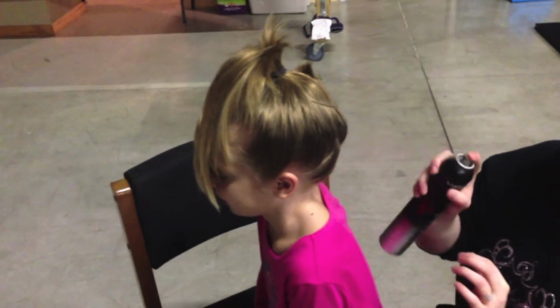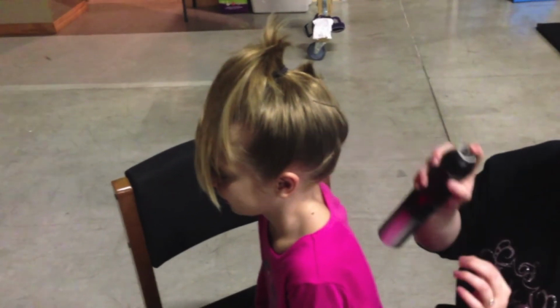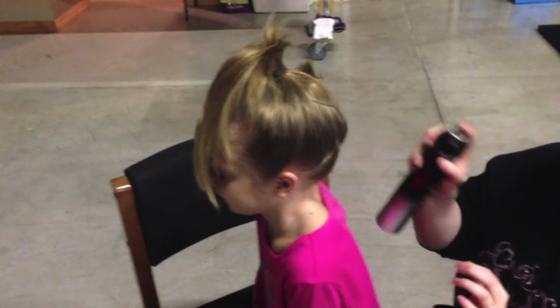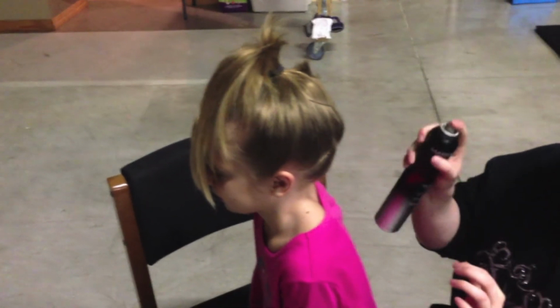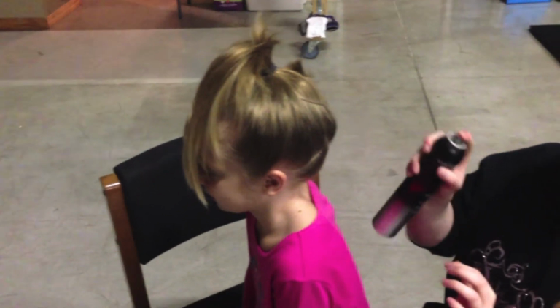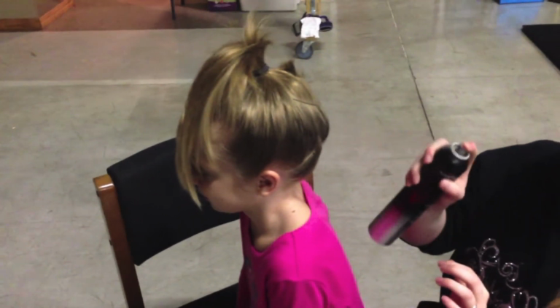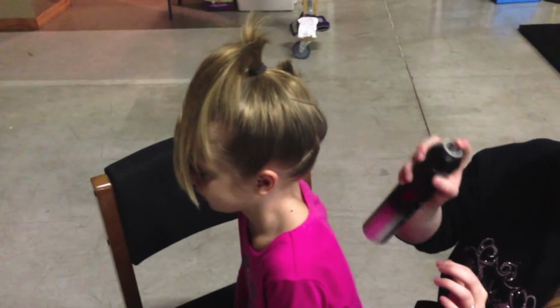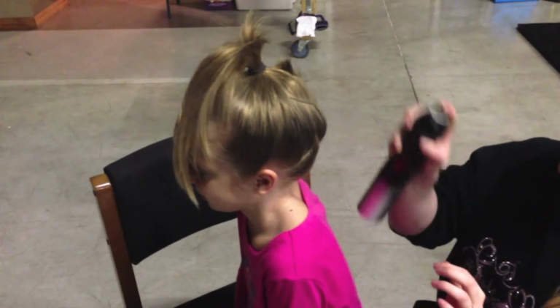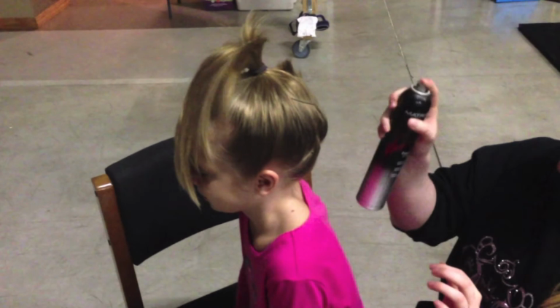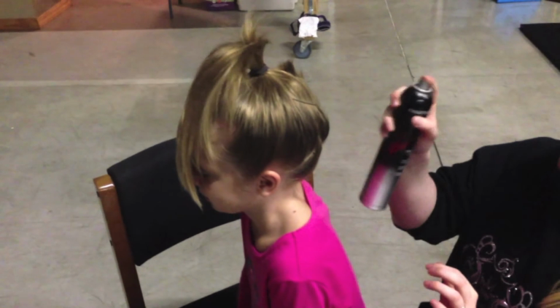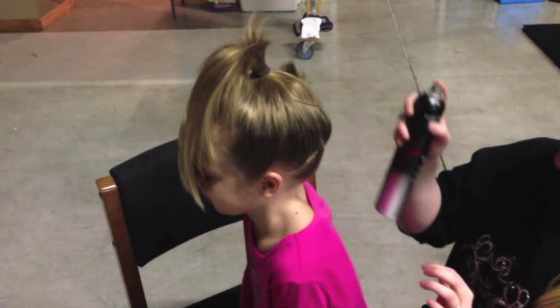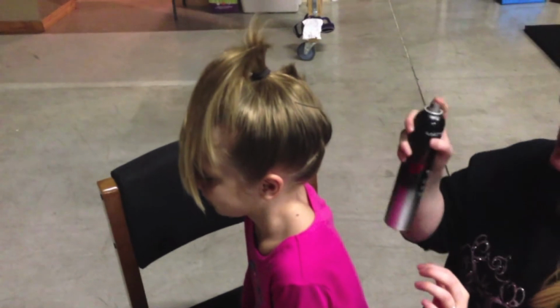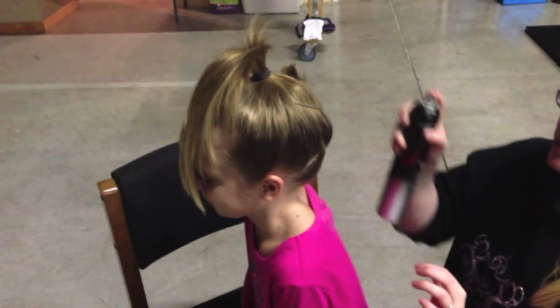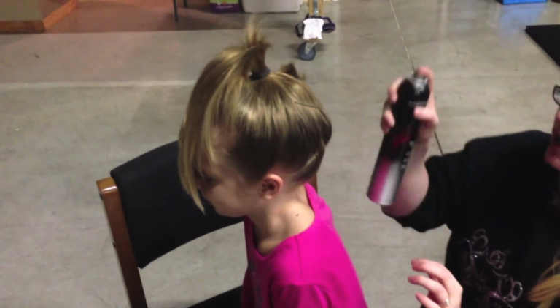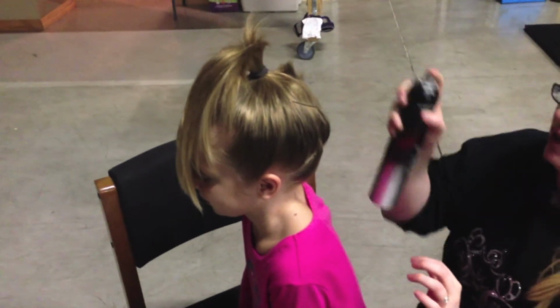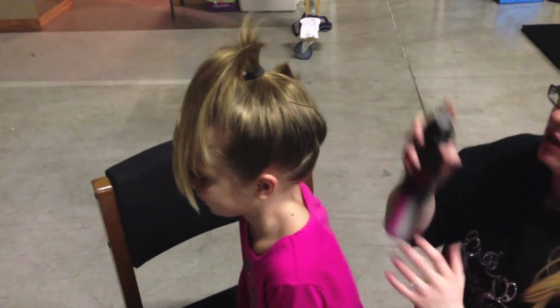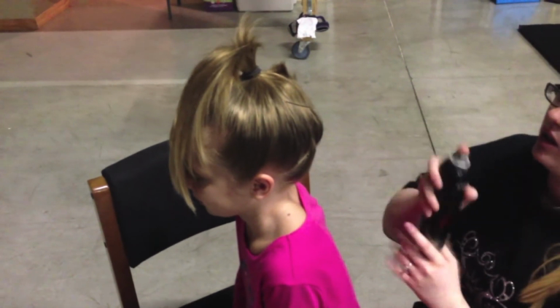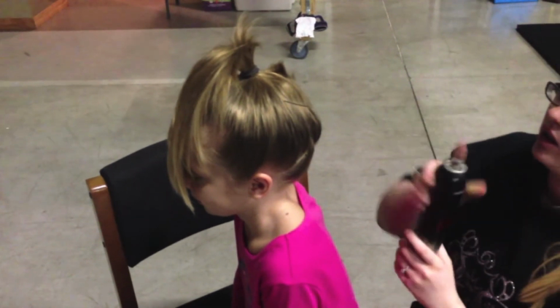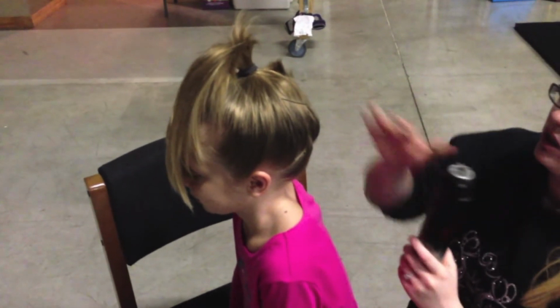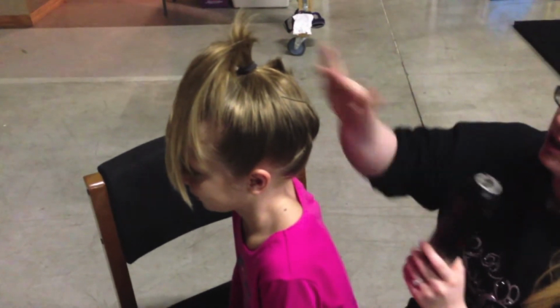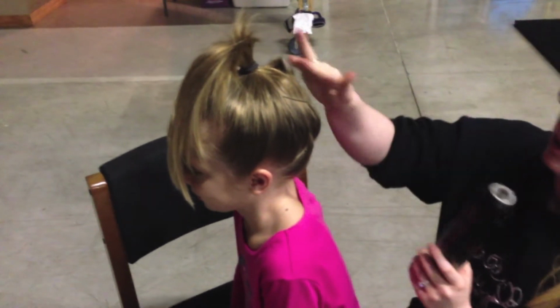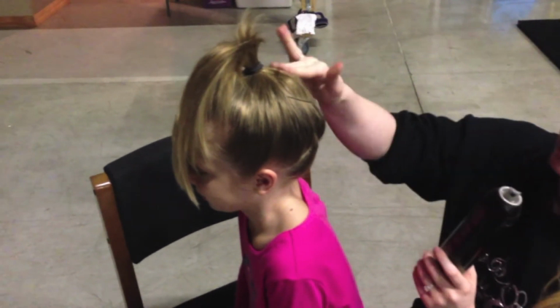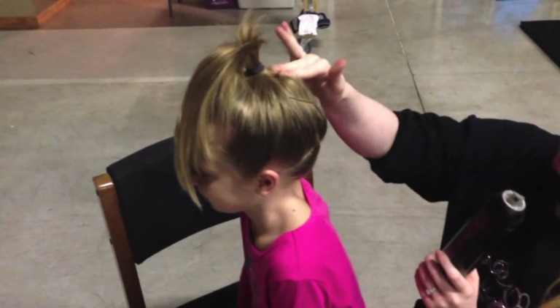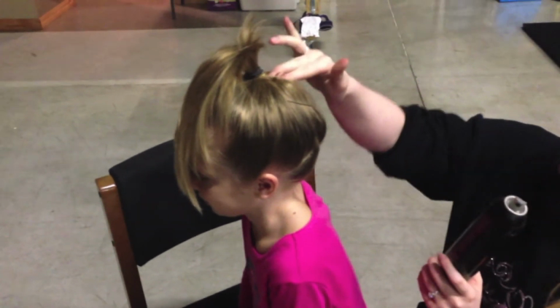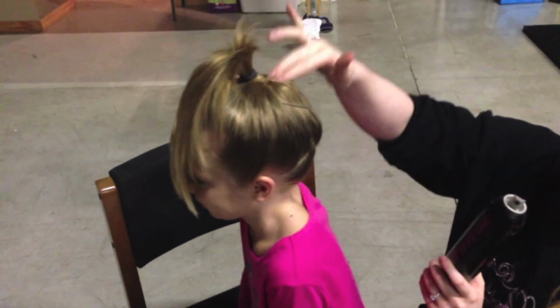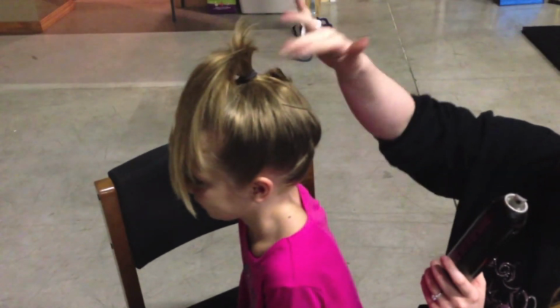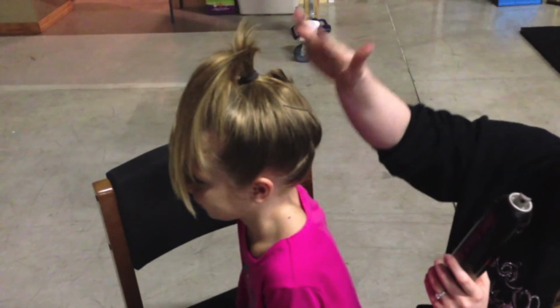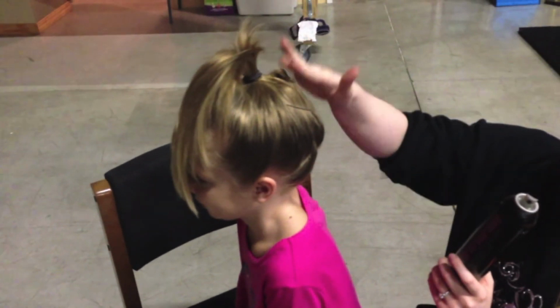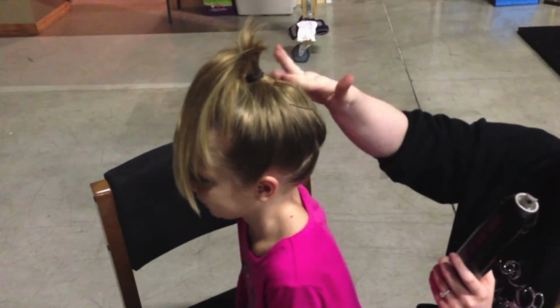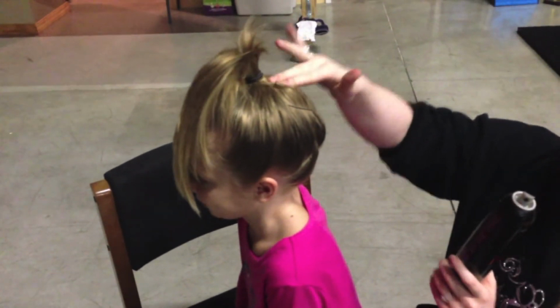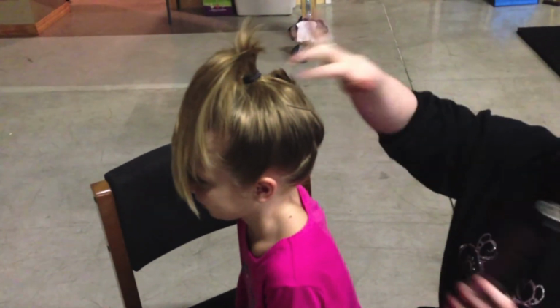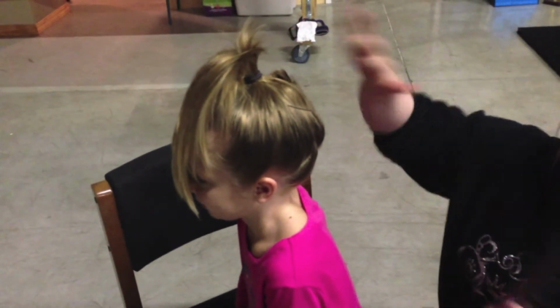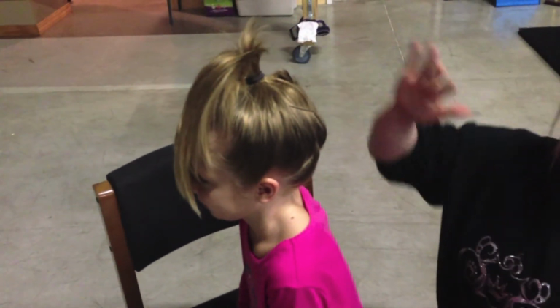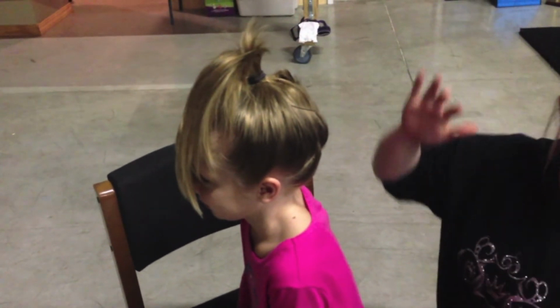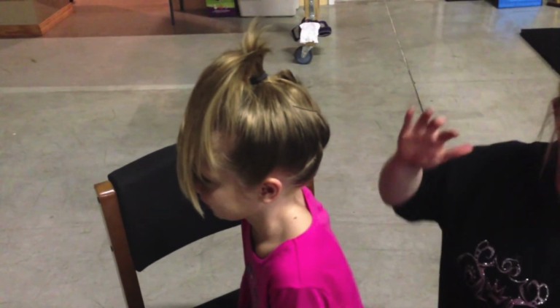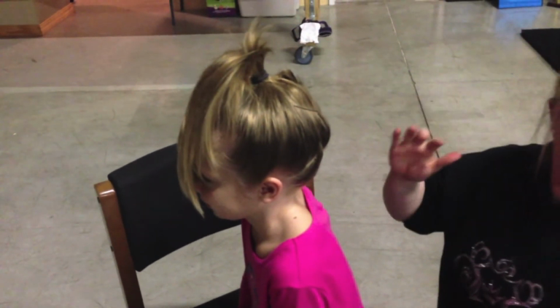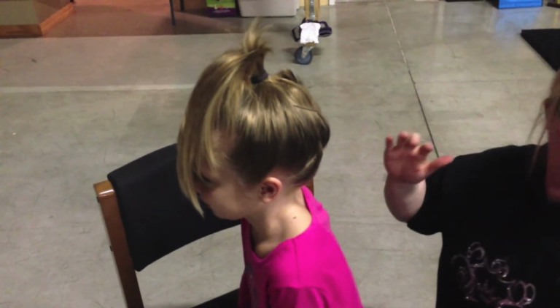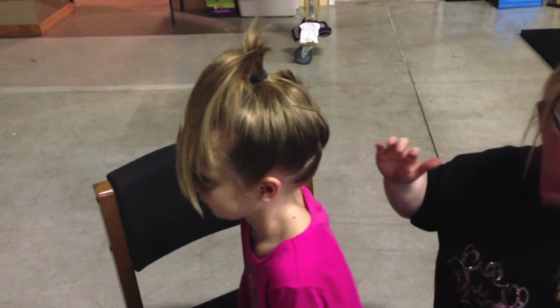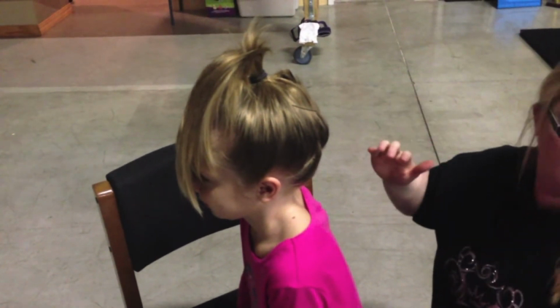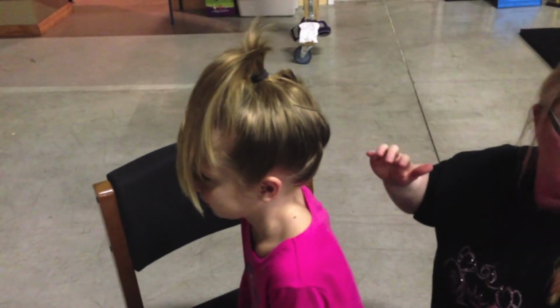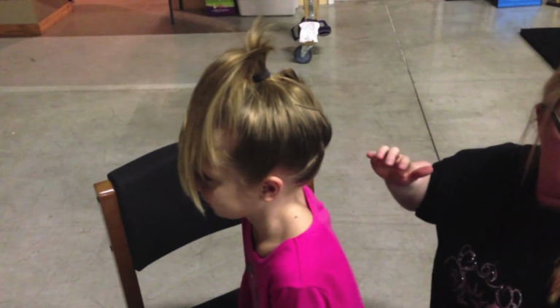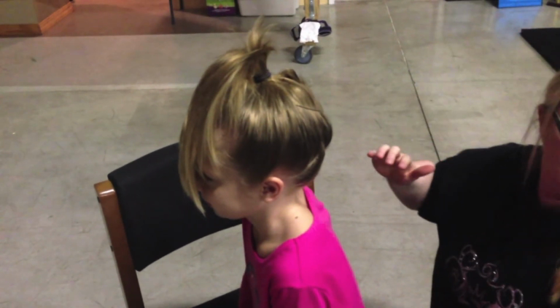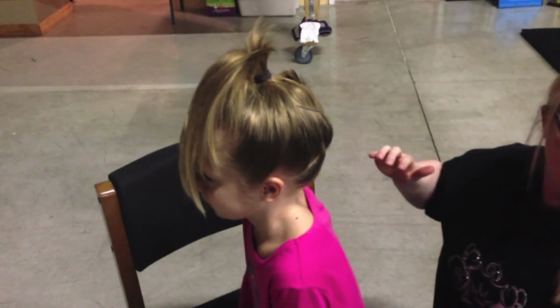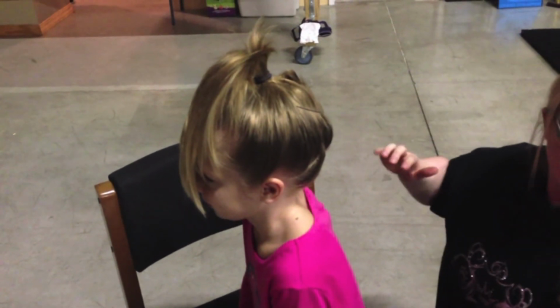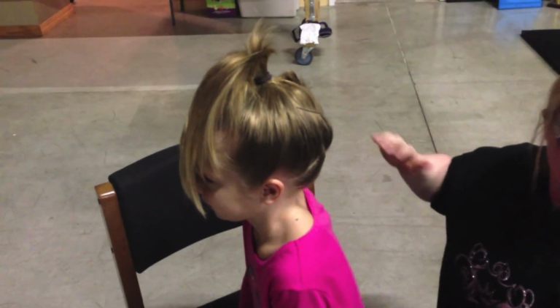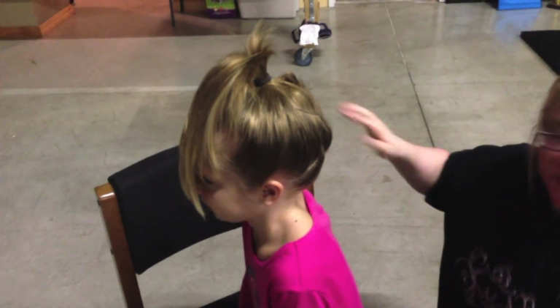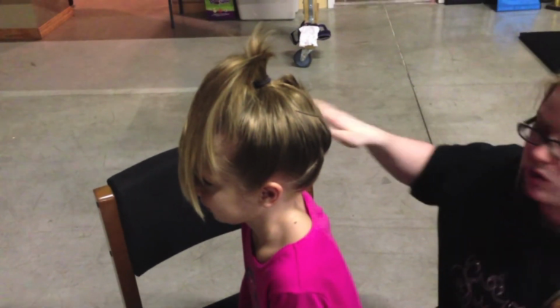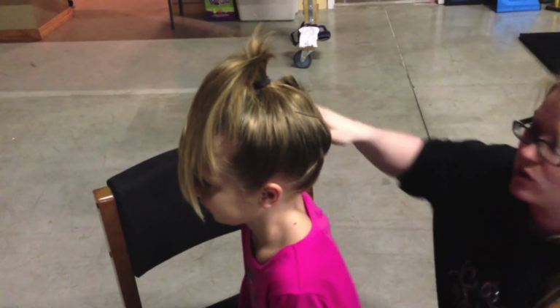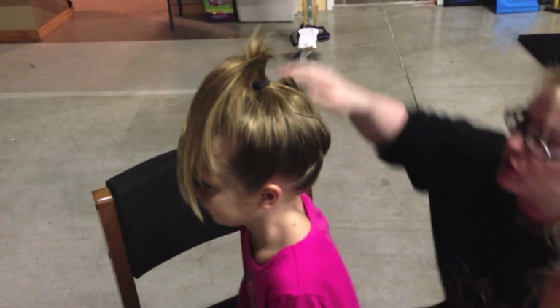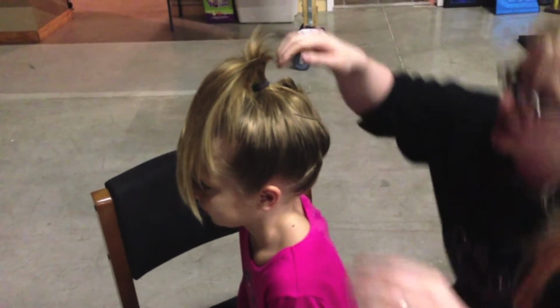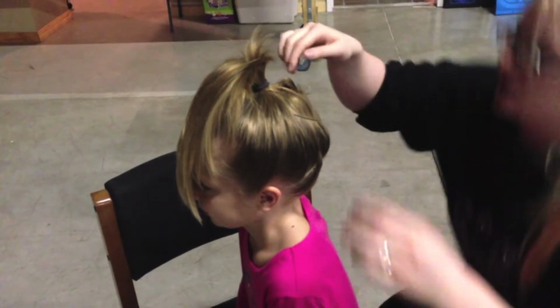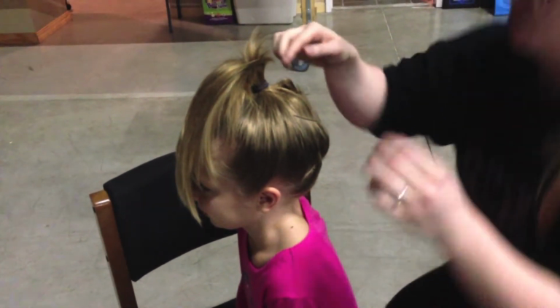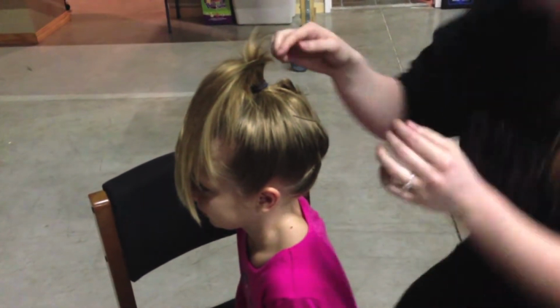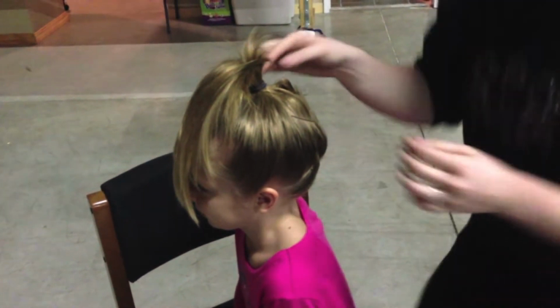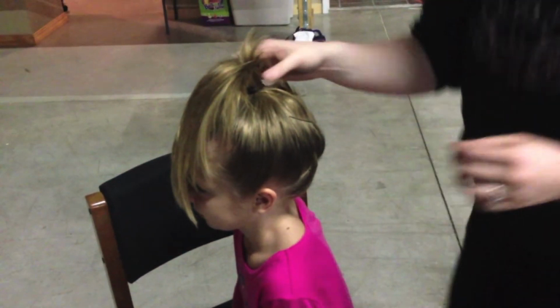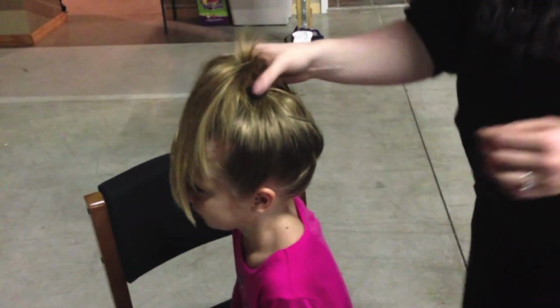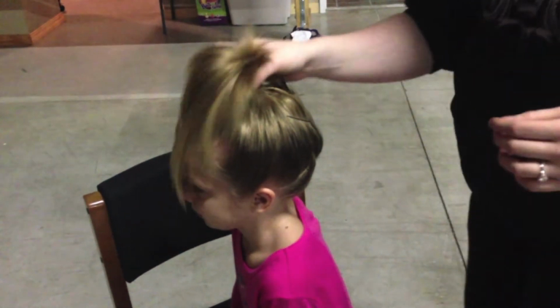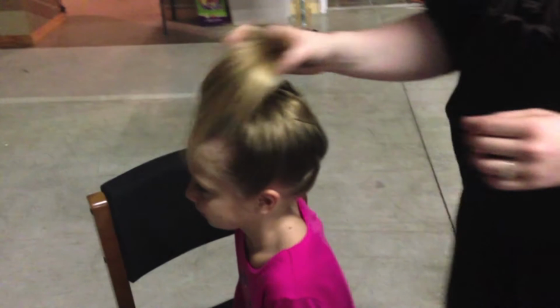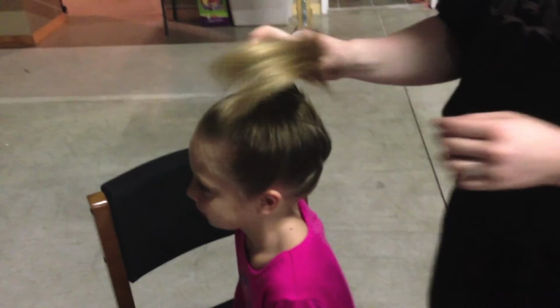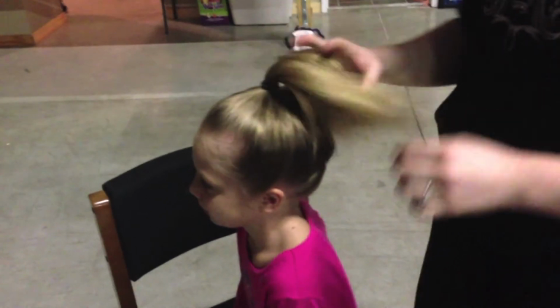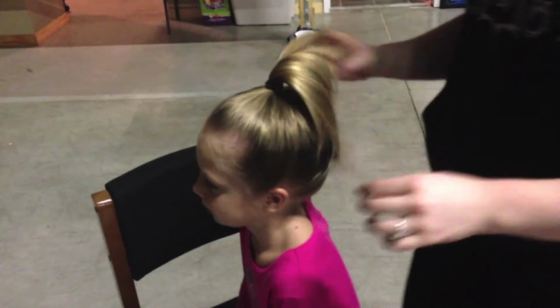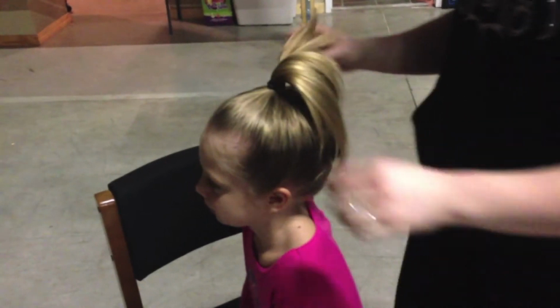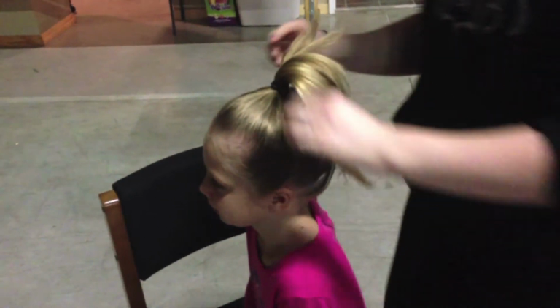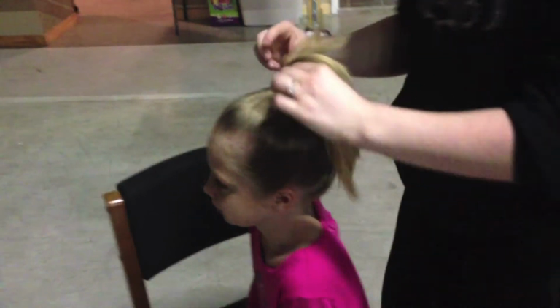And you're going to spray it really well. If she was really competing today, I'd spray it a lot more.